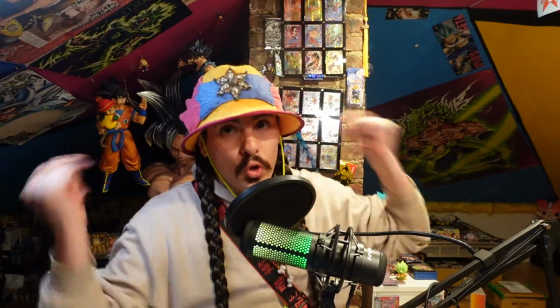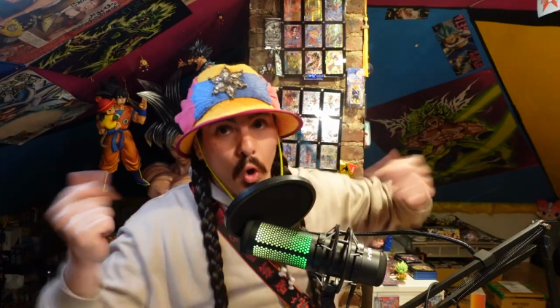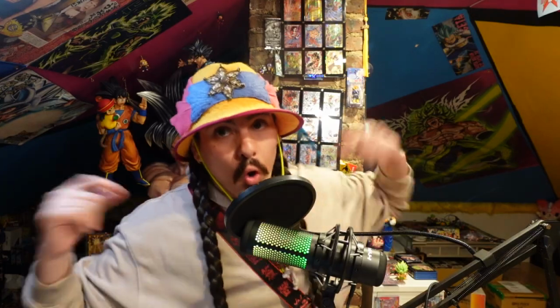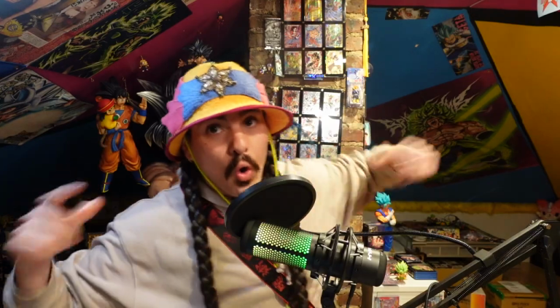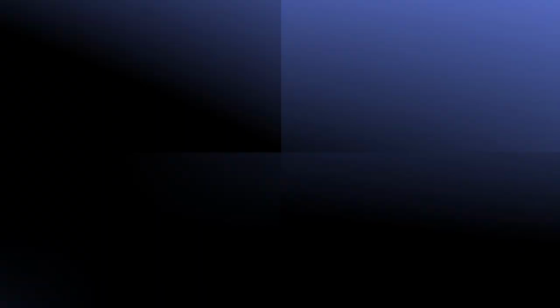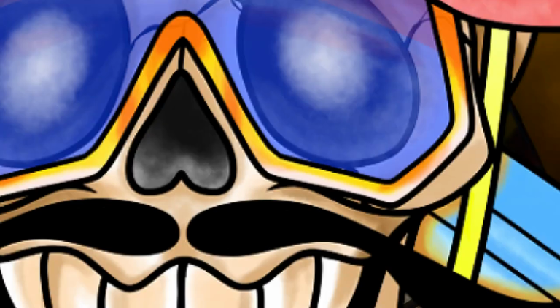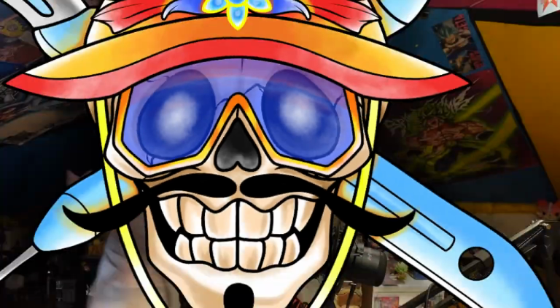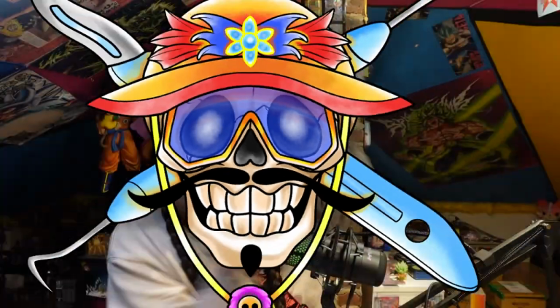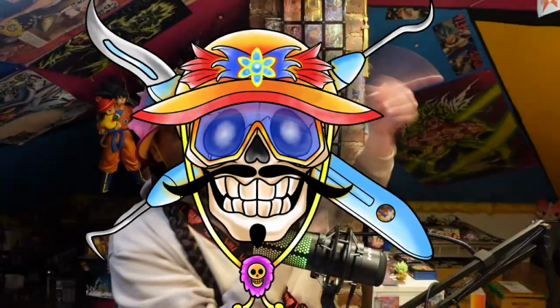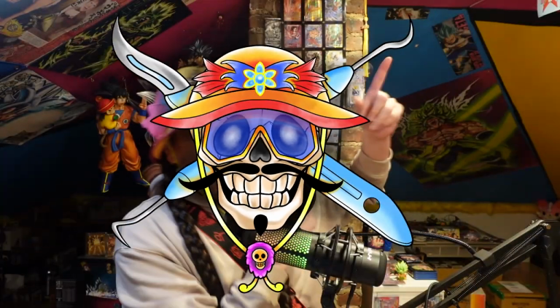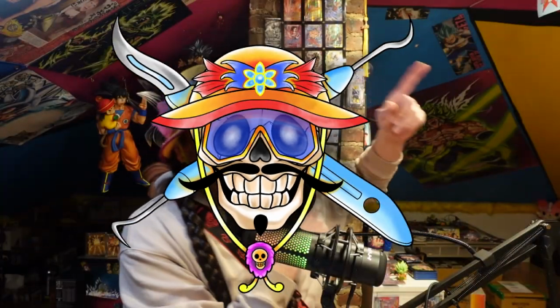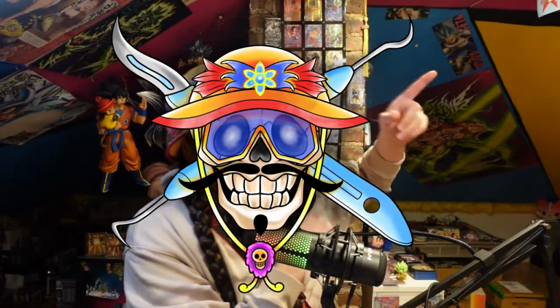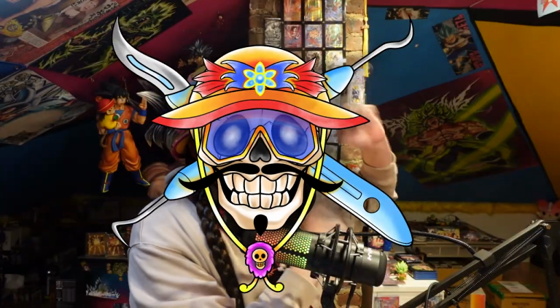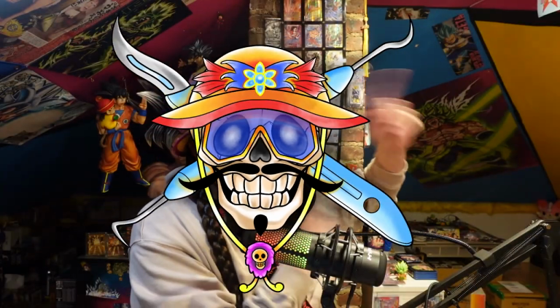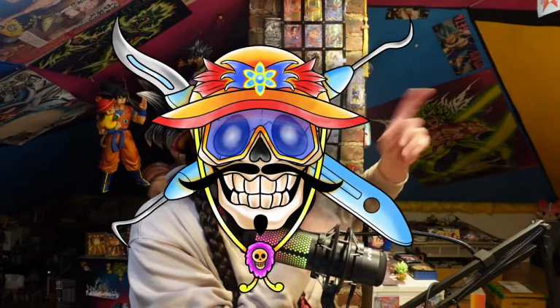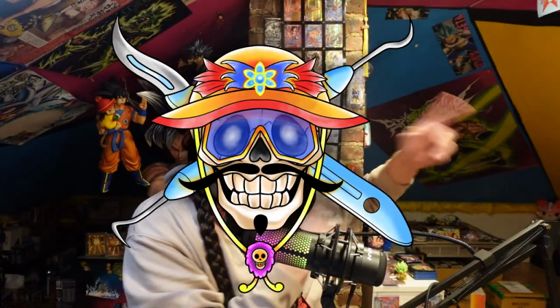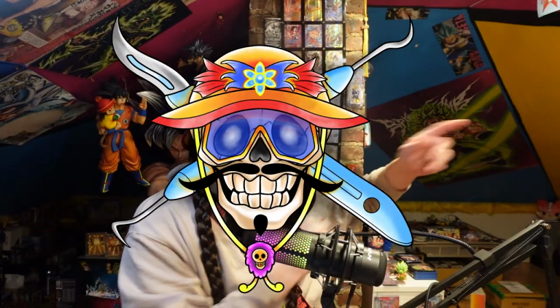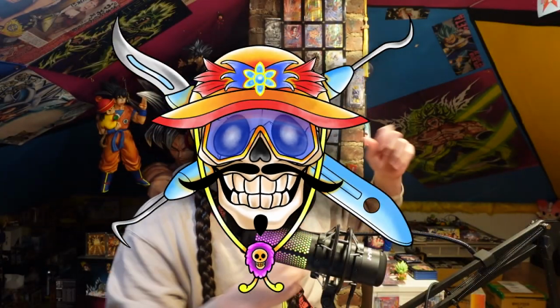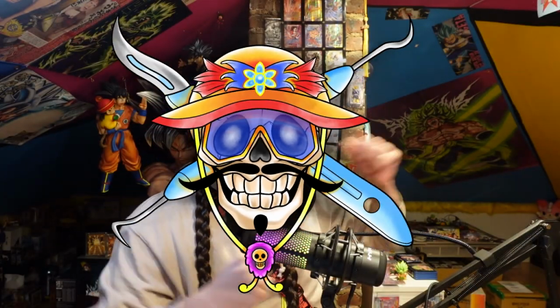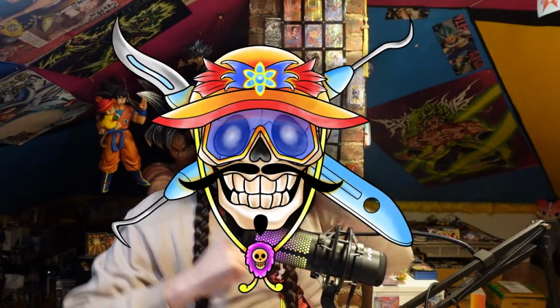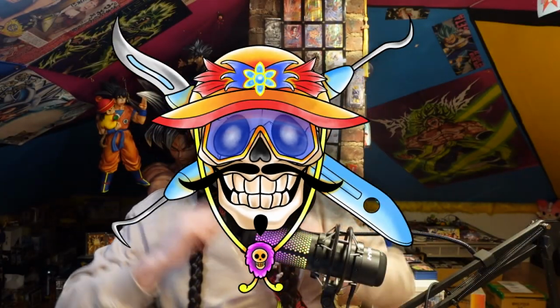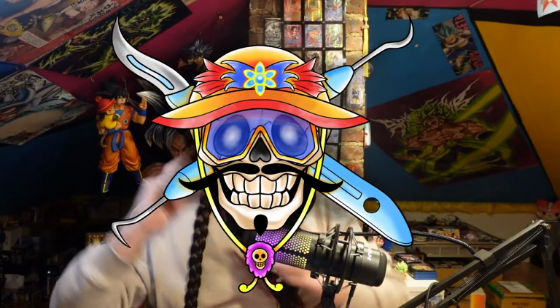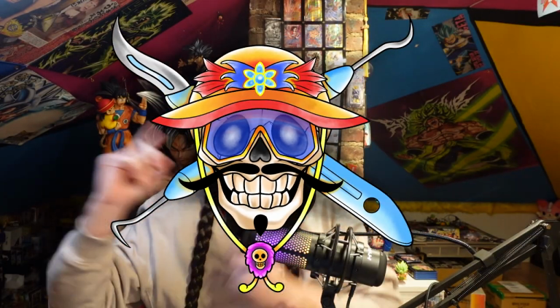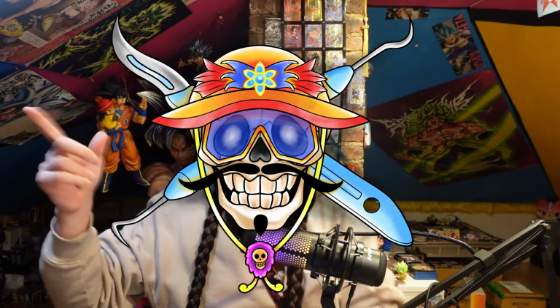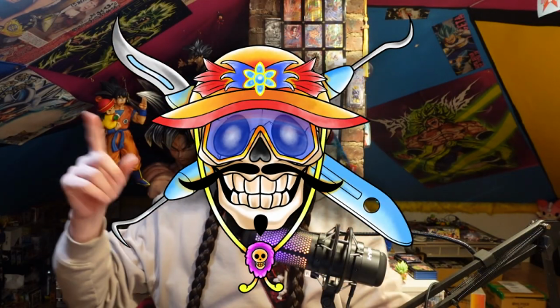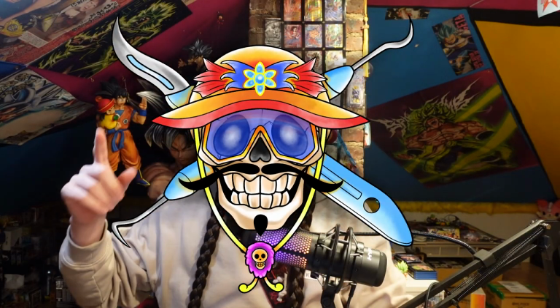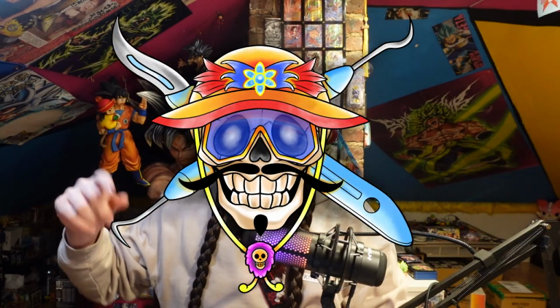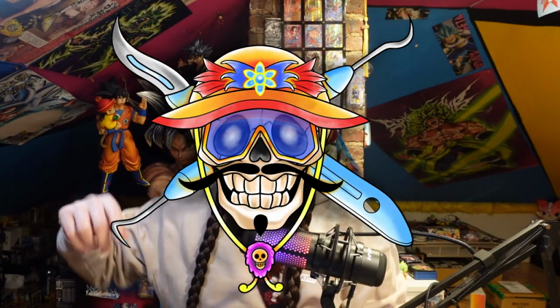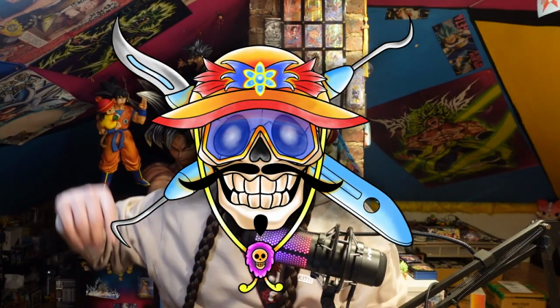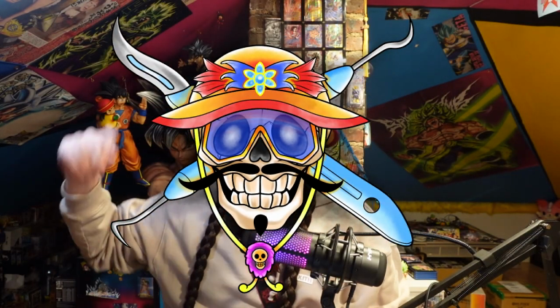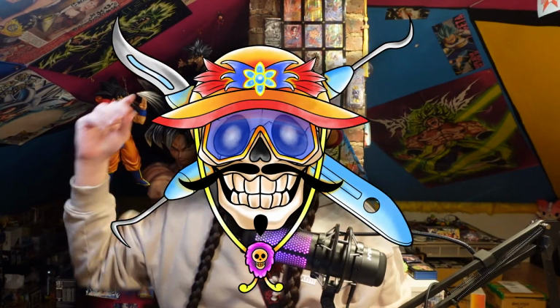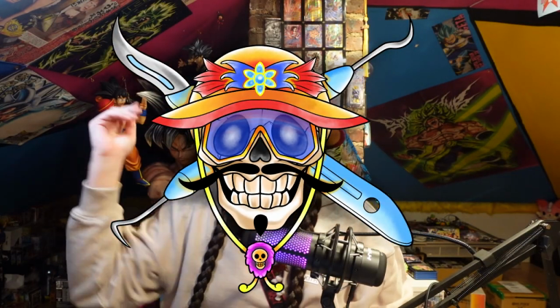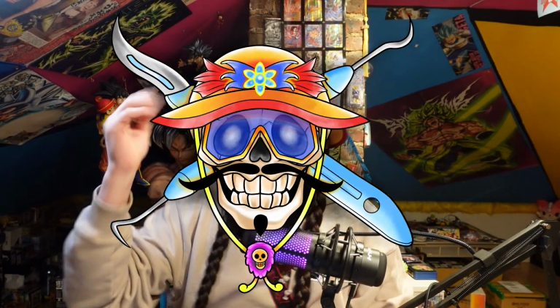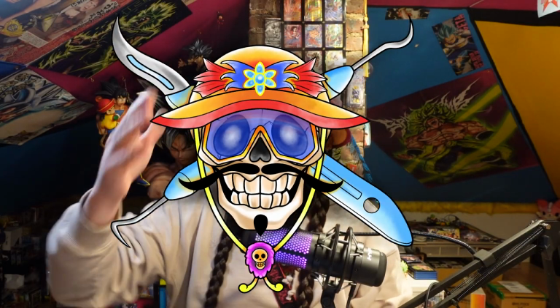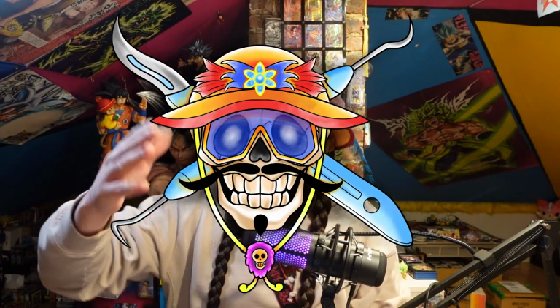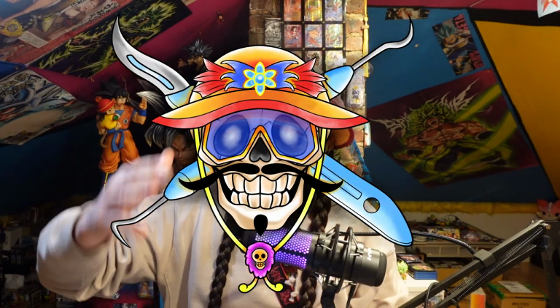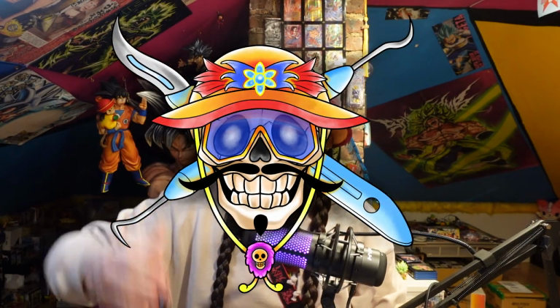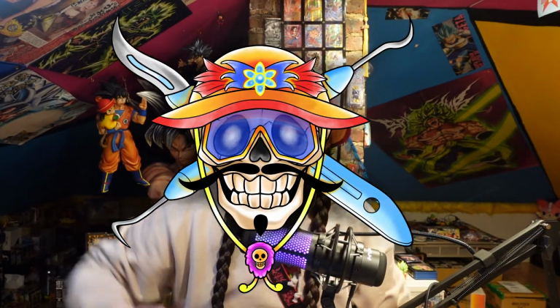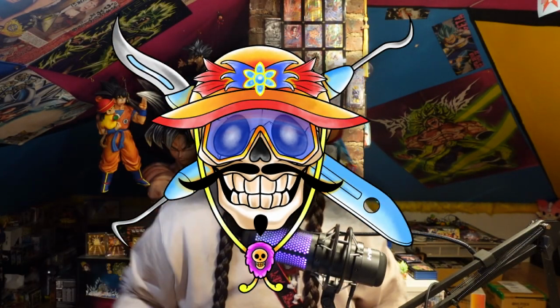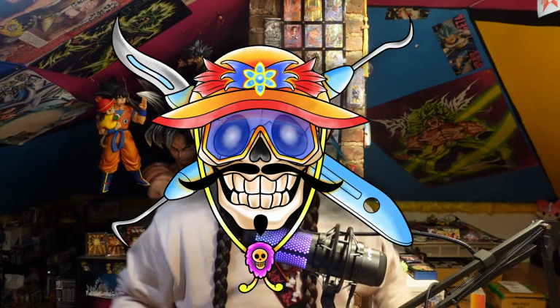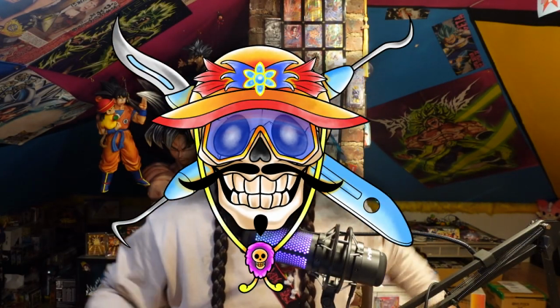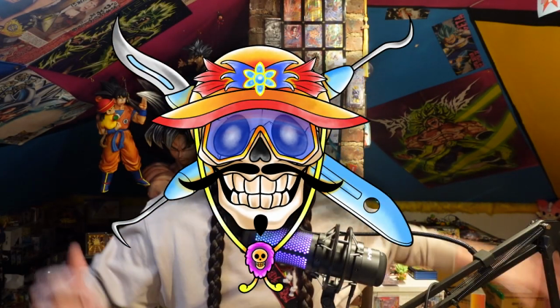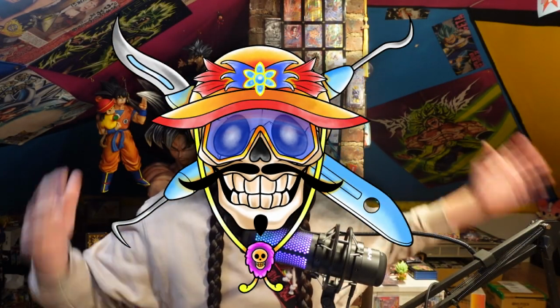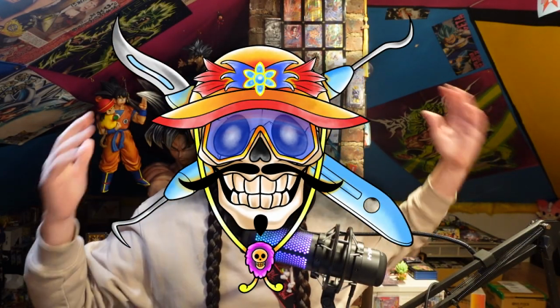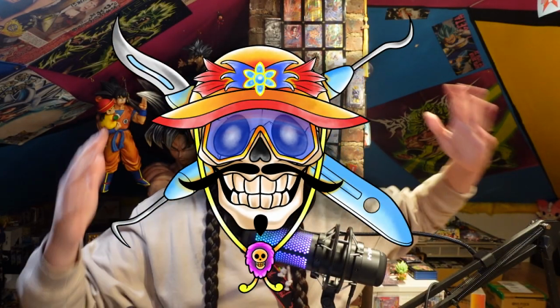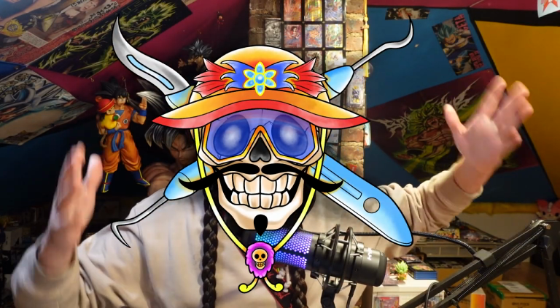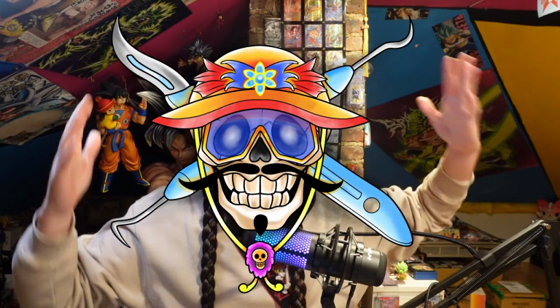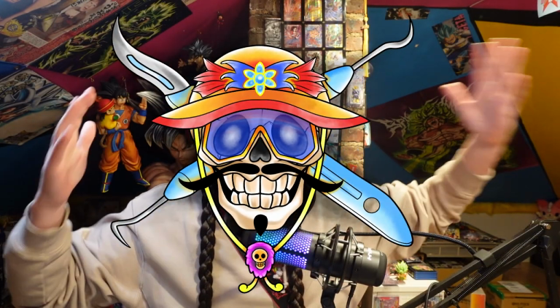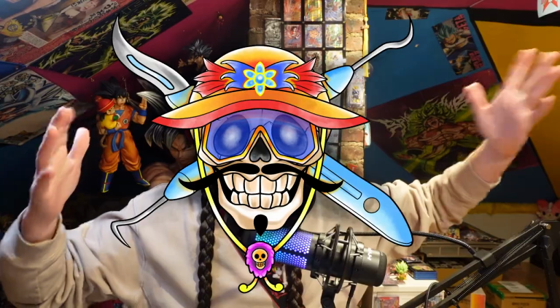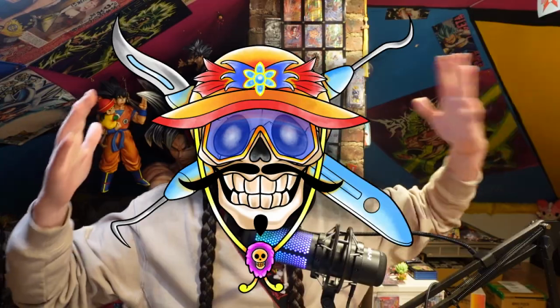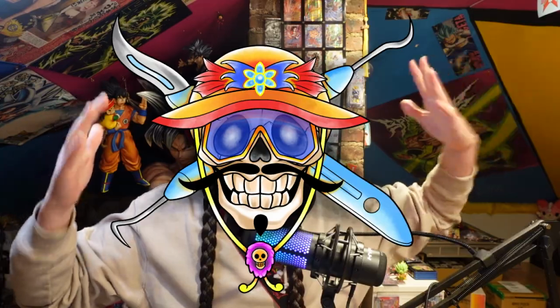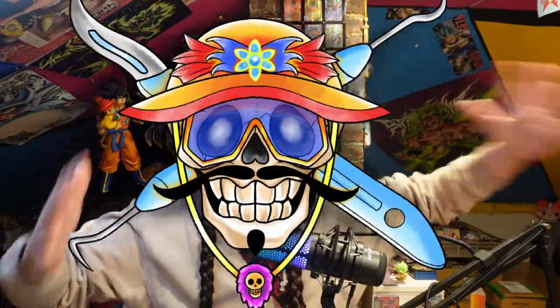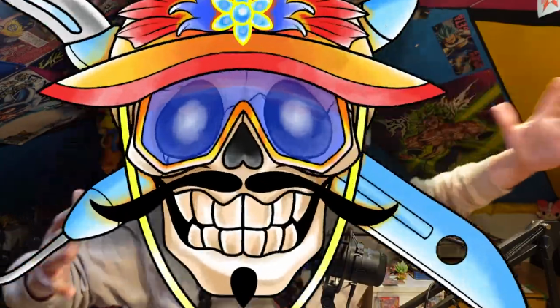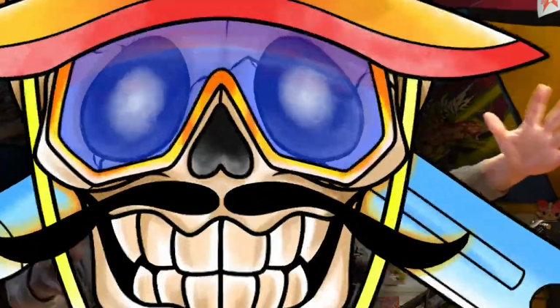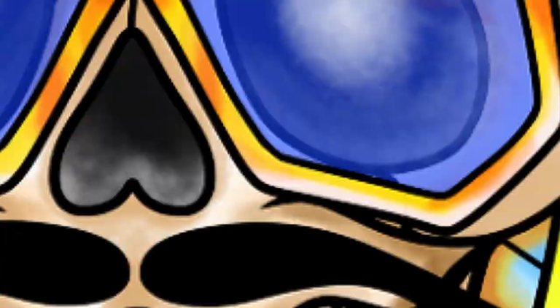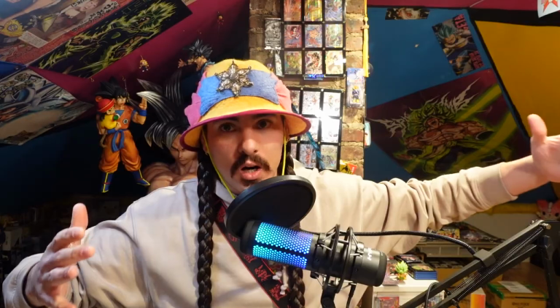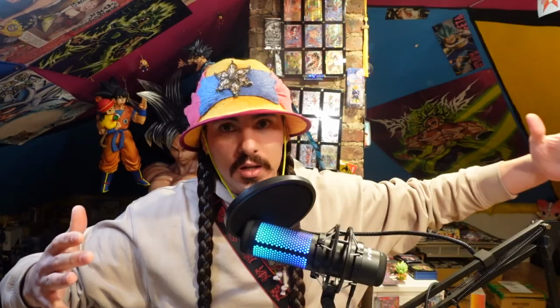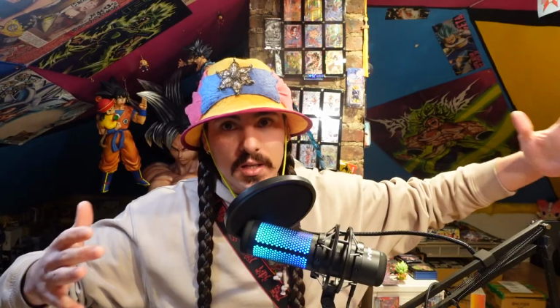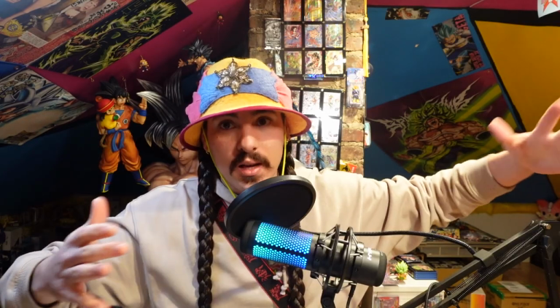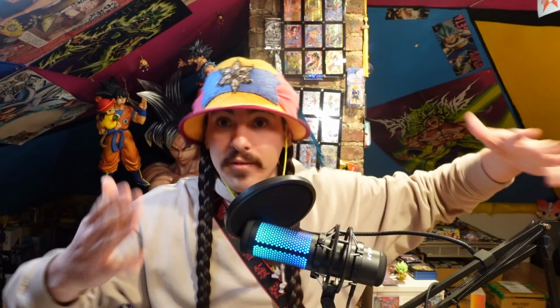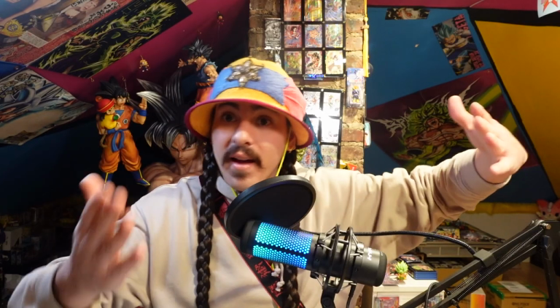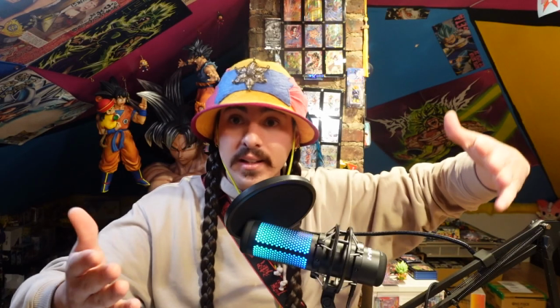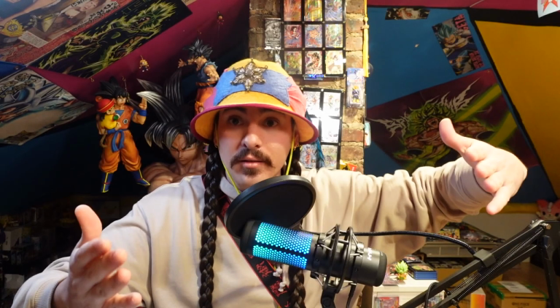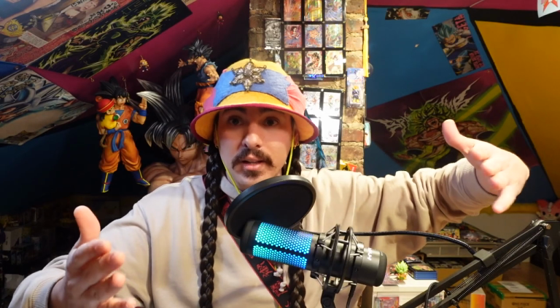Yo-ho-ho-sha! What is up, Joe Crew? It is me, JoeKuDMD, and today I'm going to explain to you how to get One Piece cards effectively.